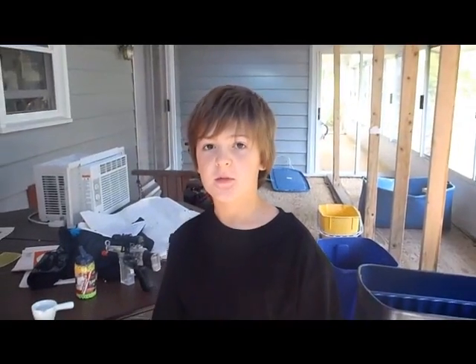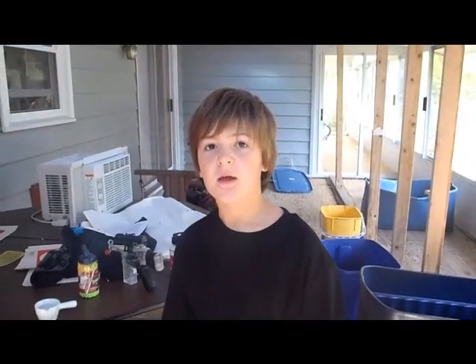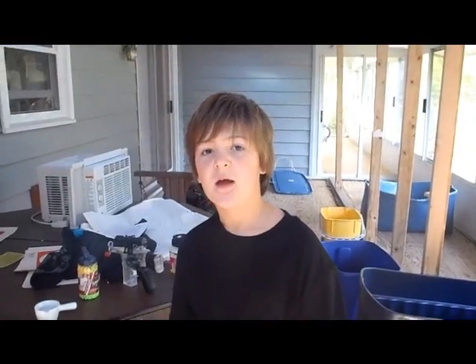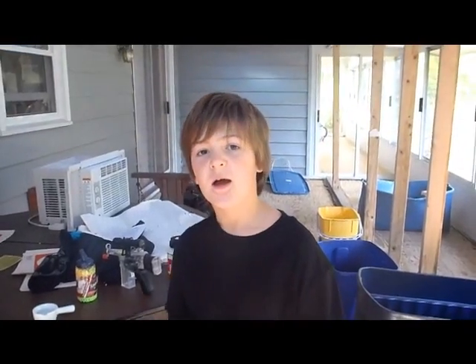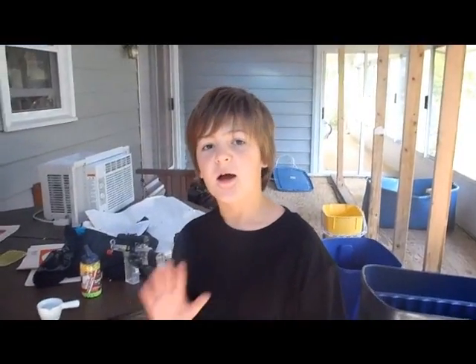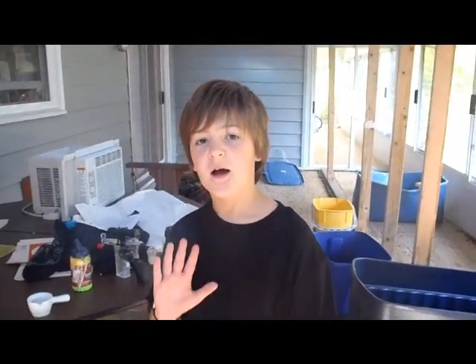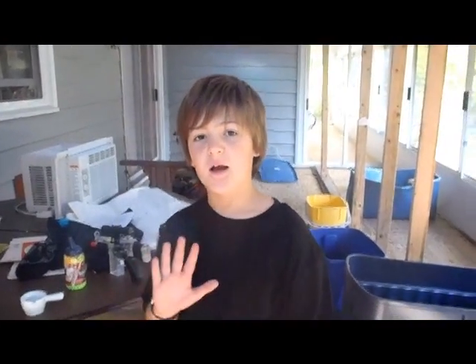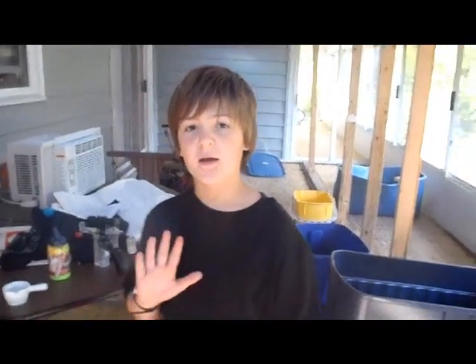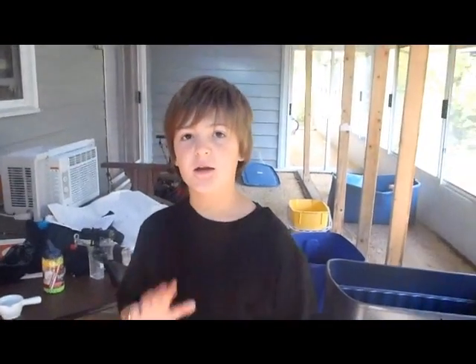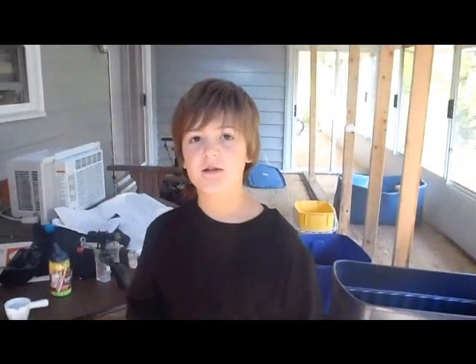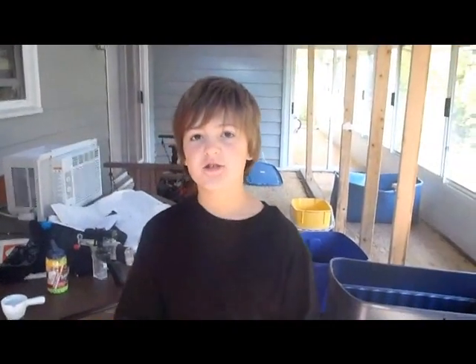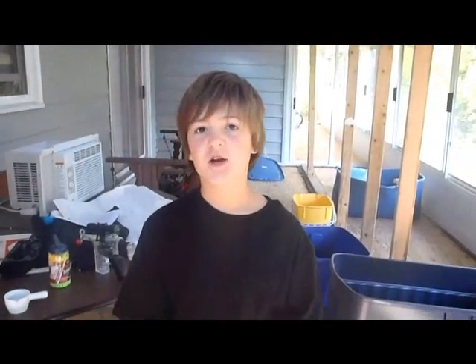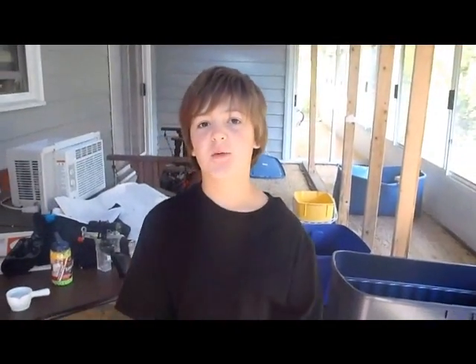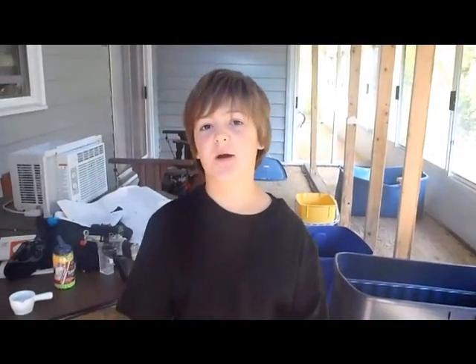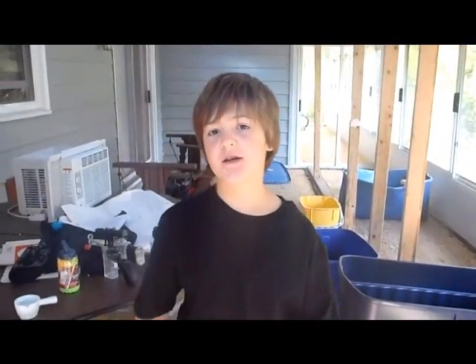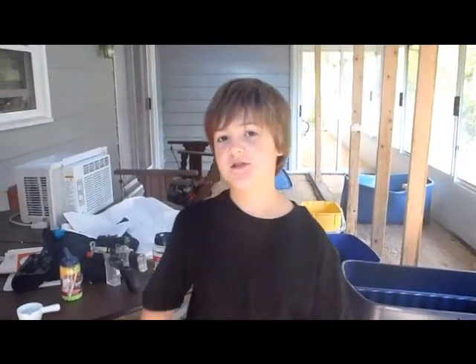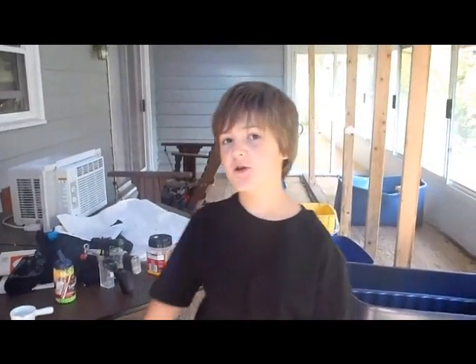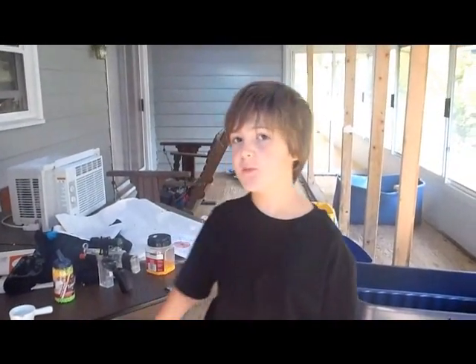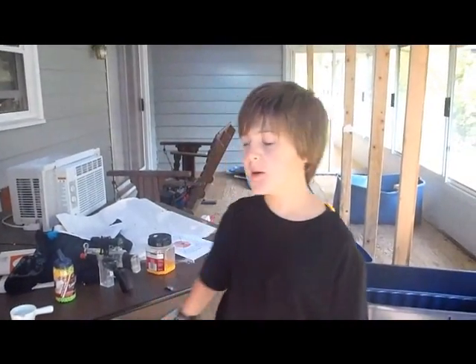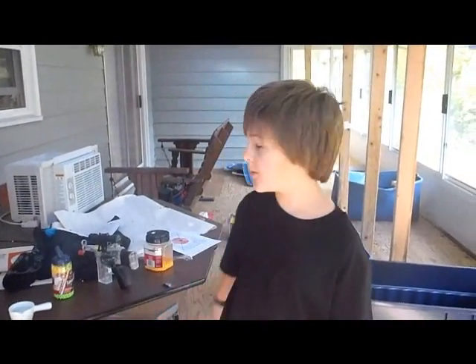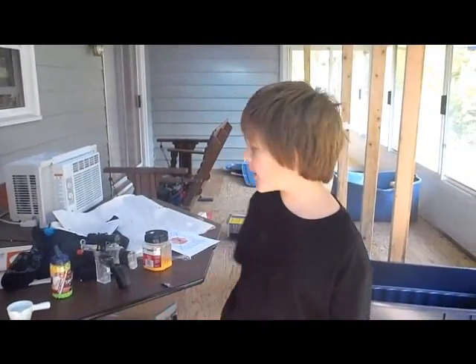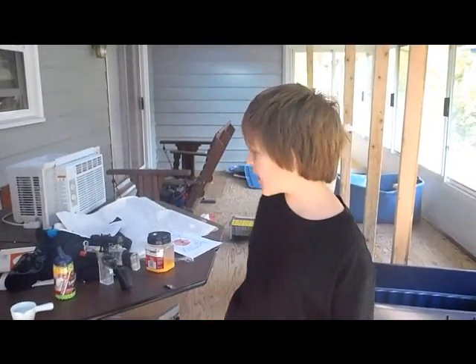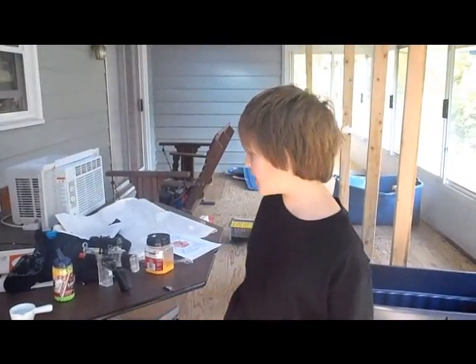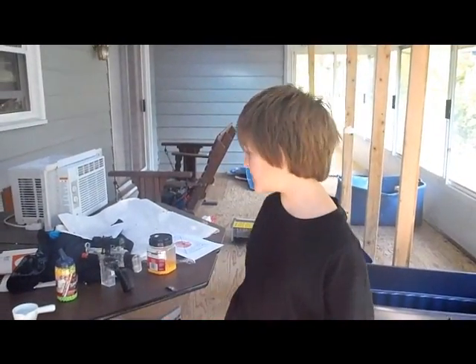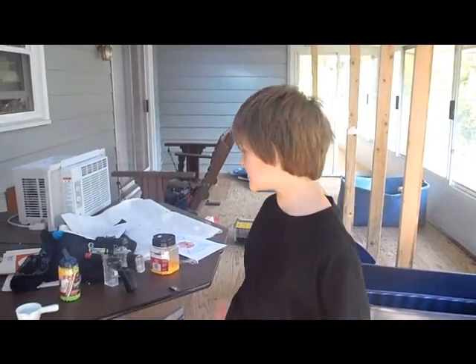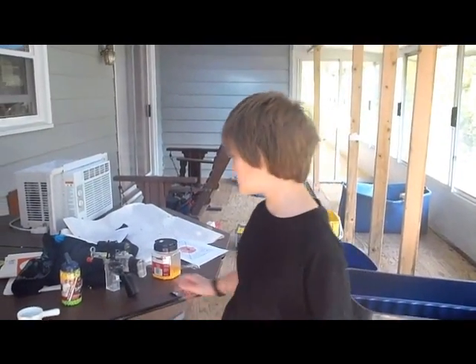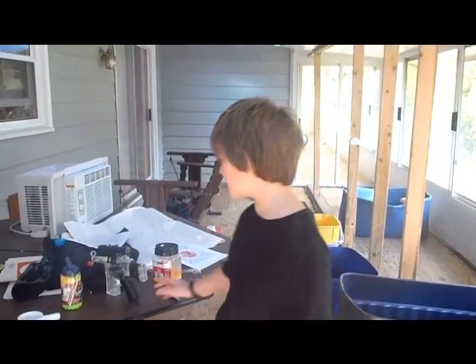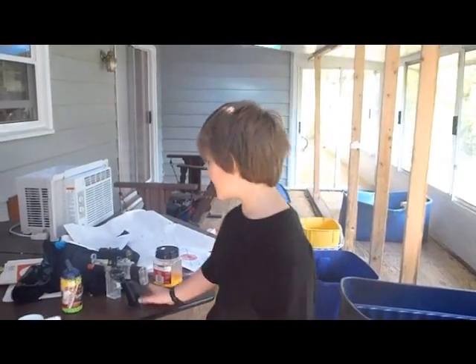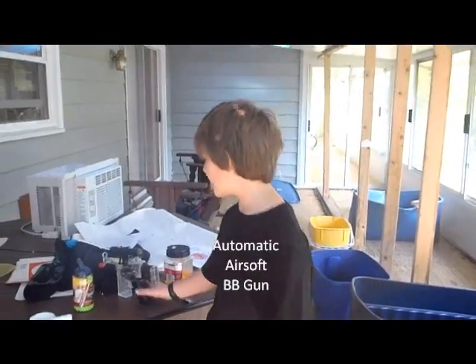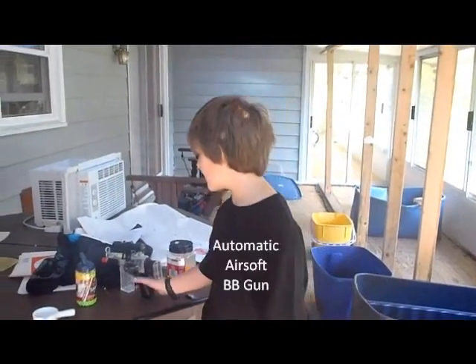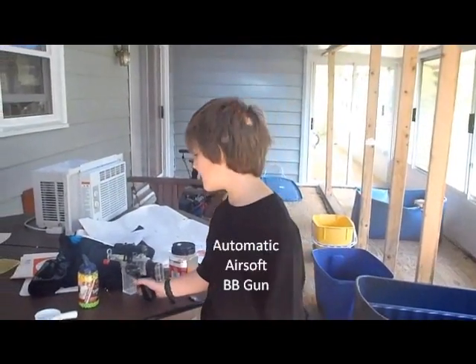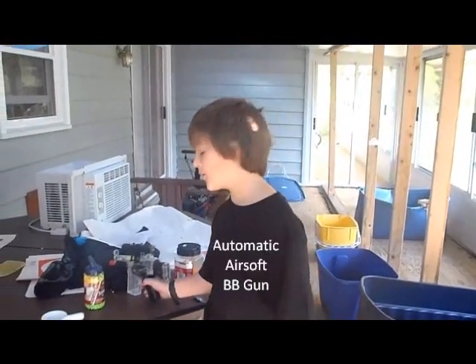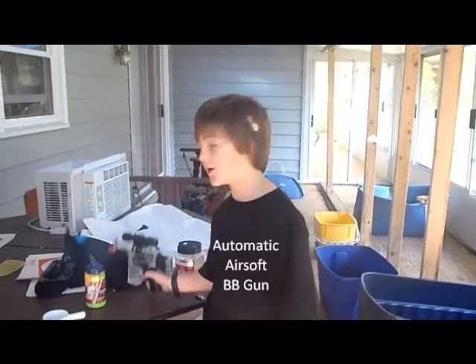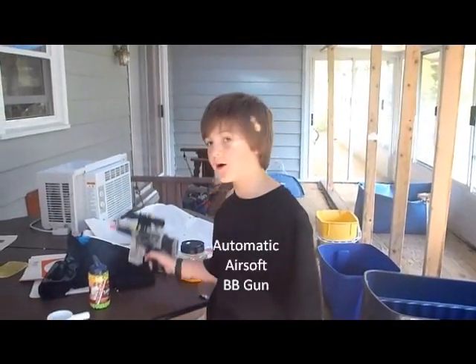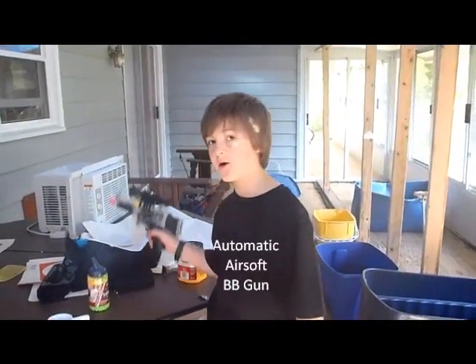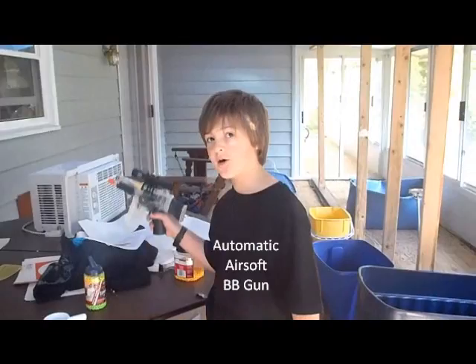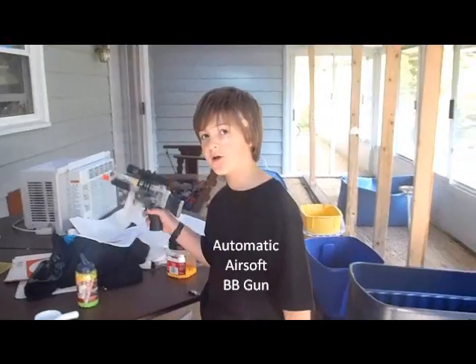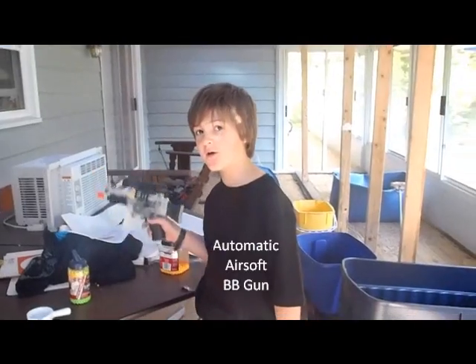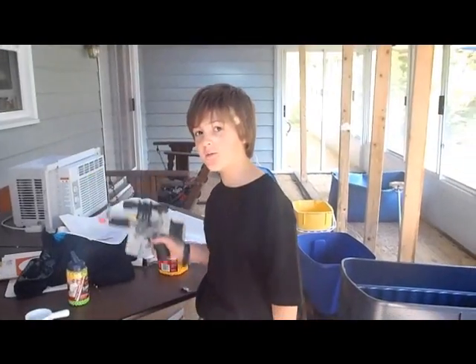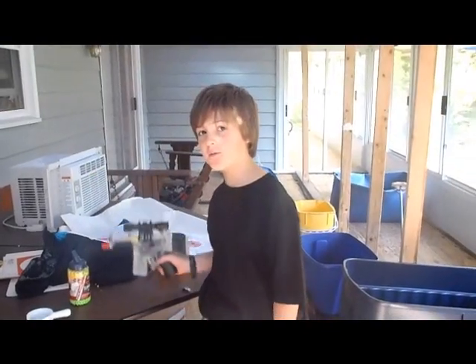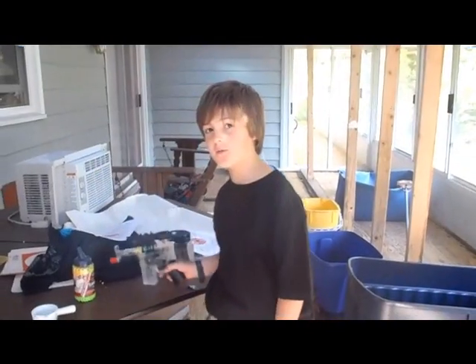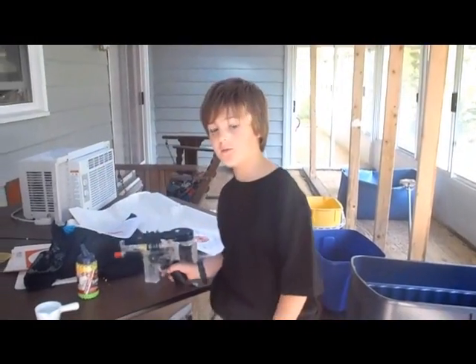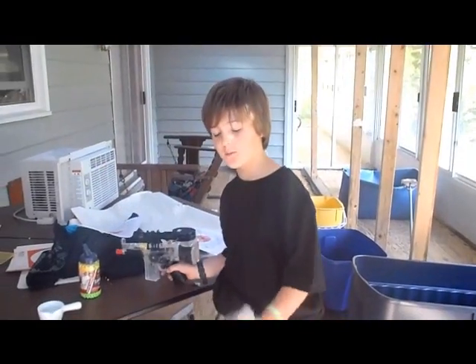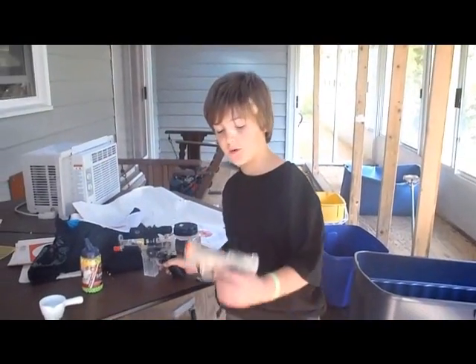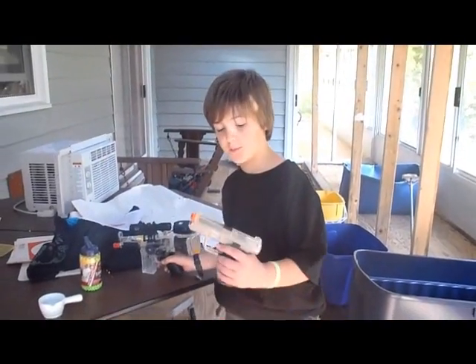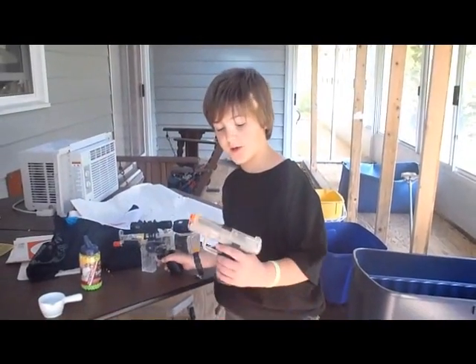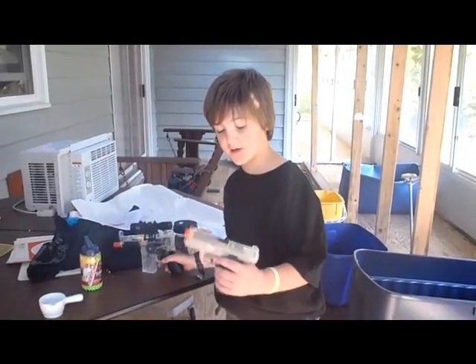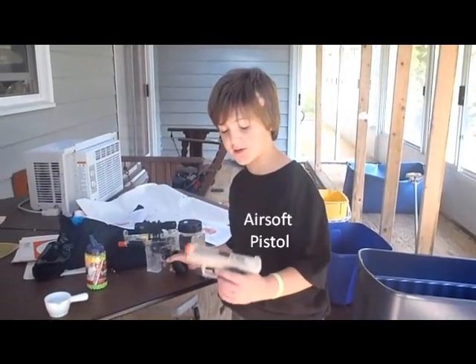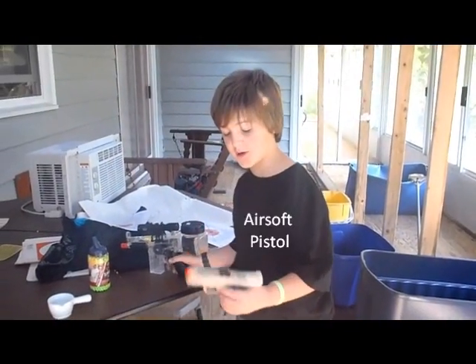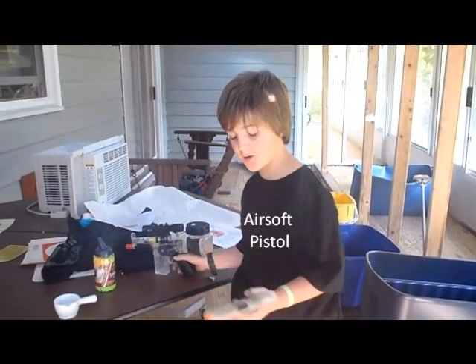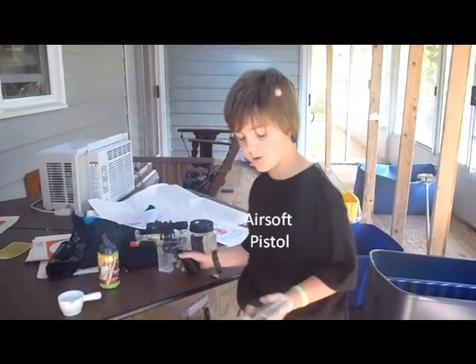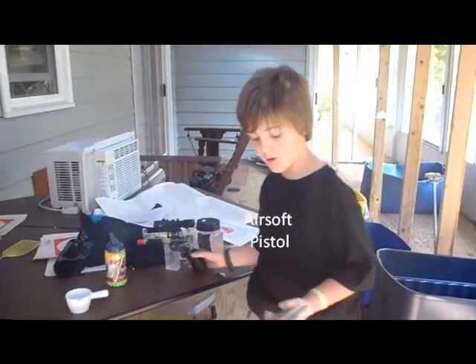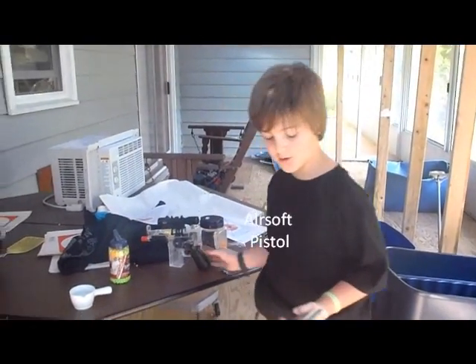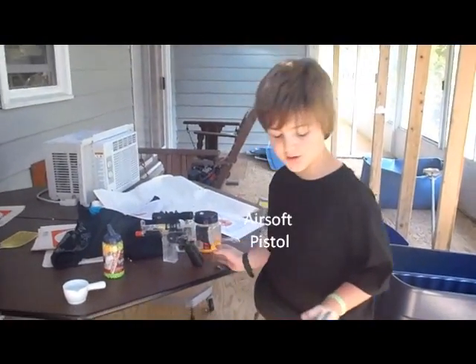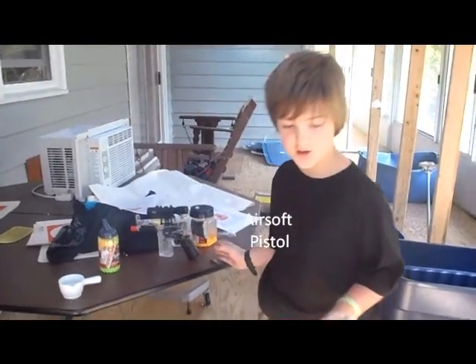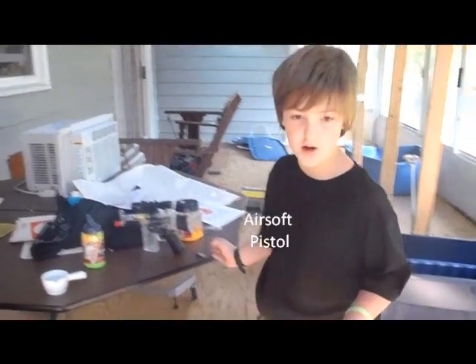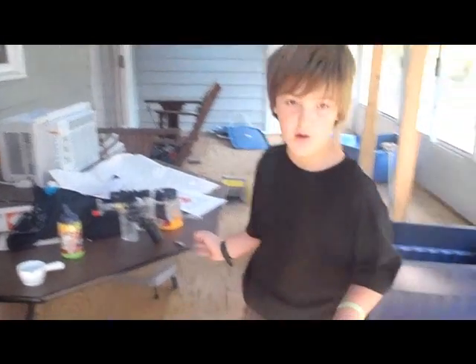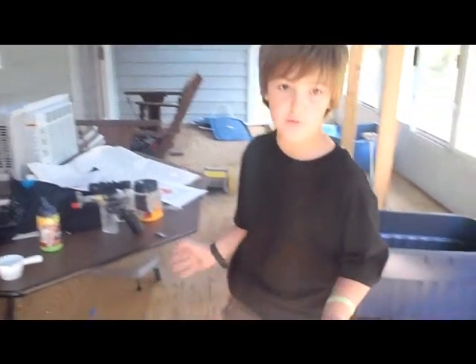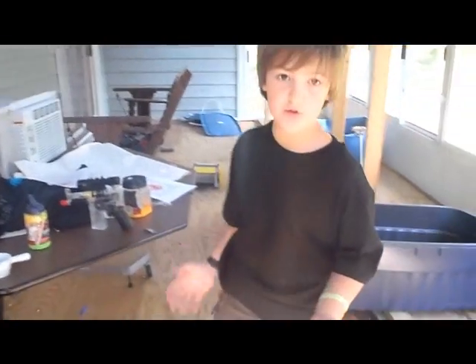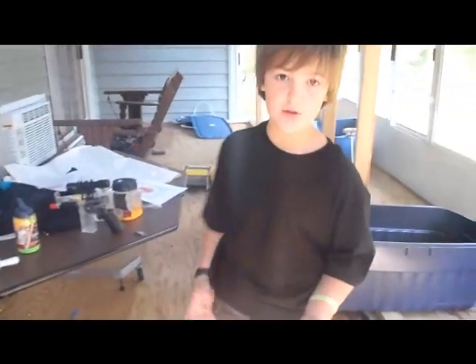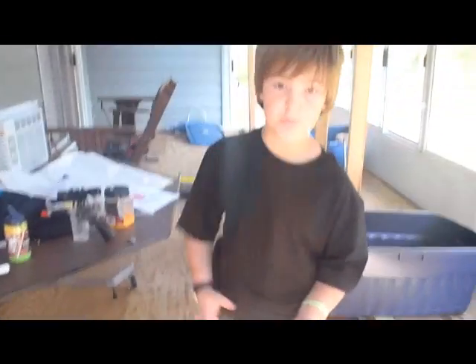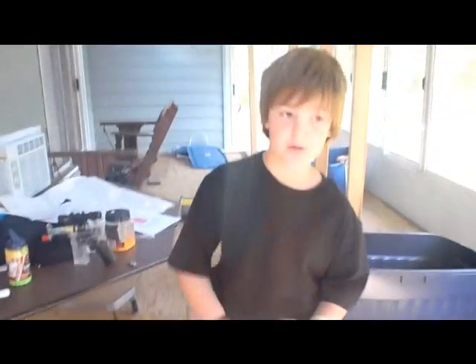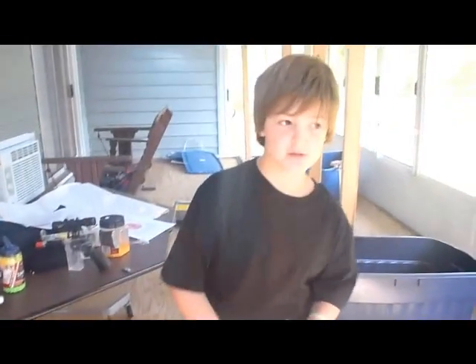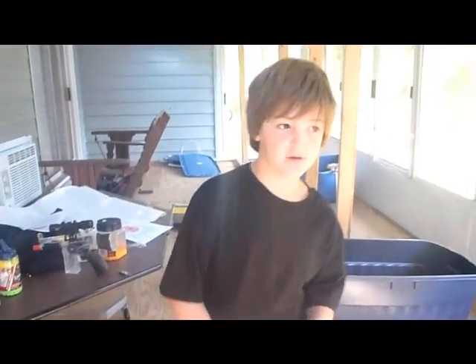Now I'm going to show you my two BB guns, one auto, one pistol. Start off with a pistol.